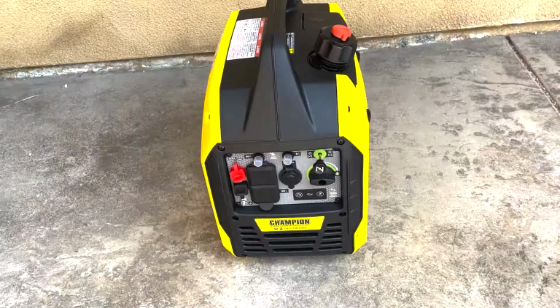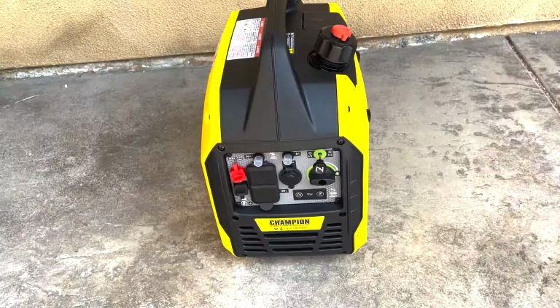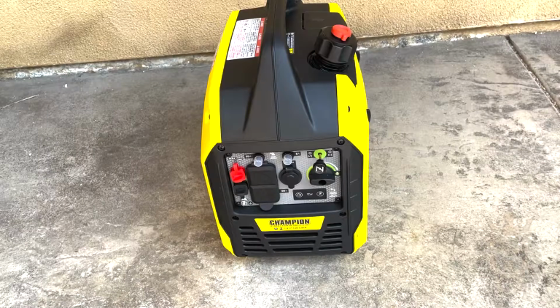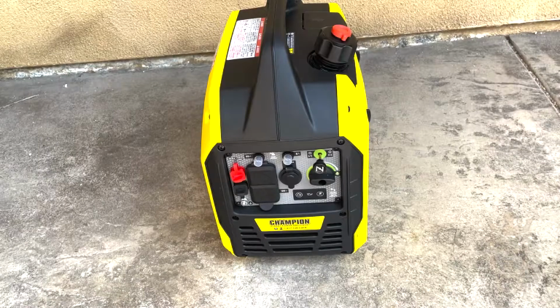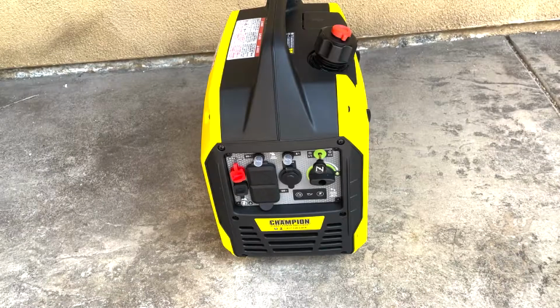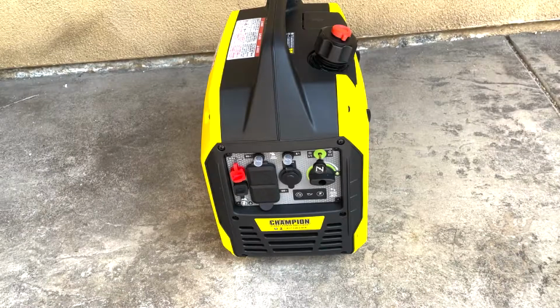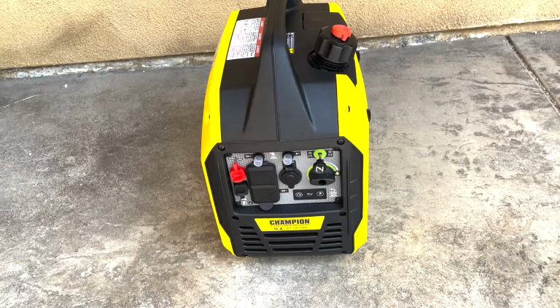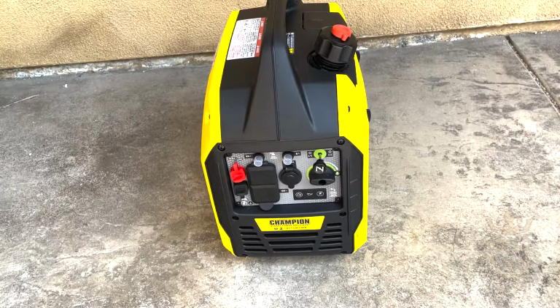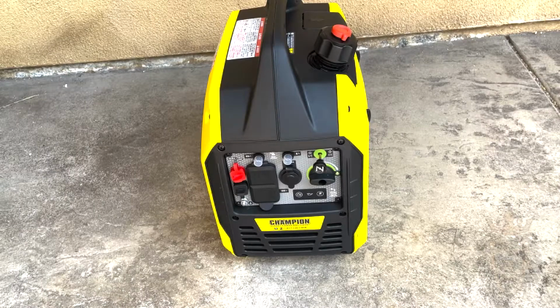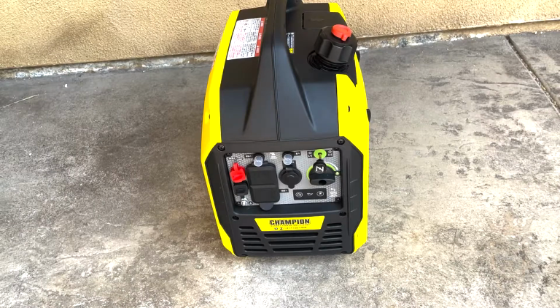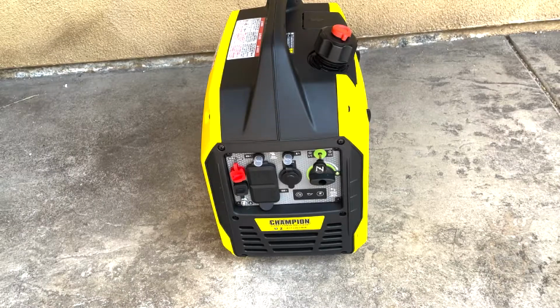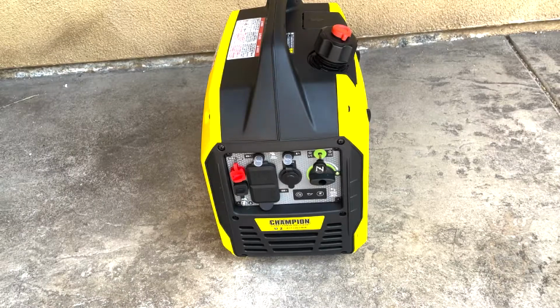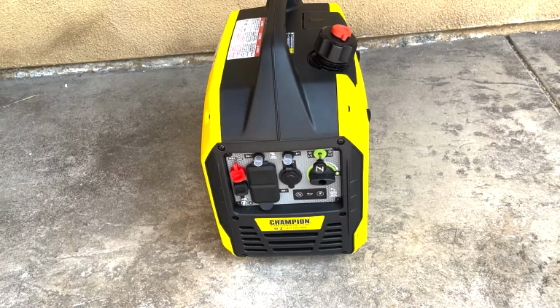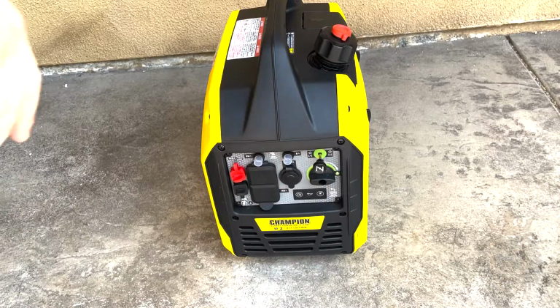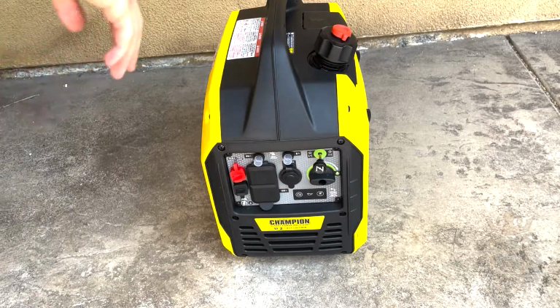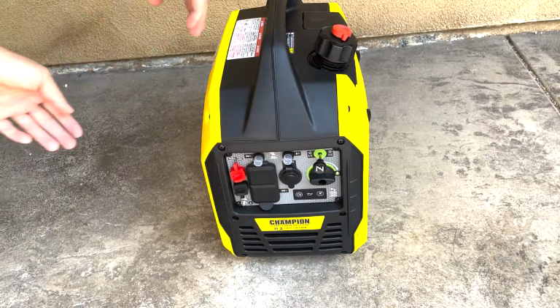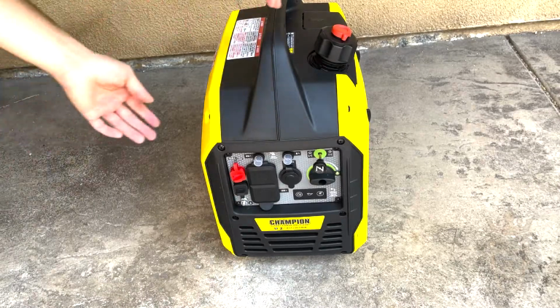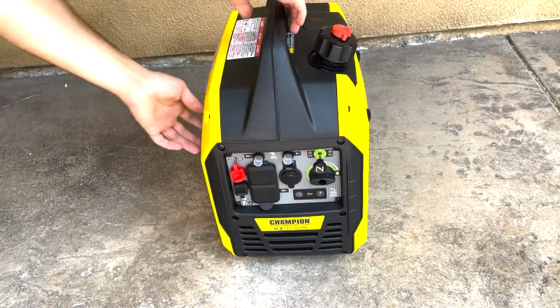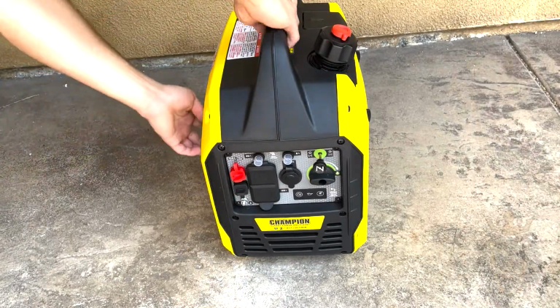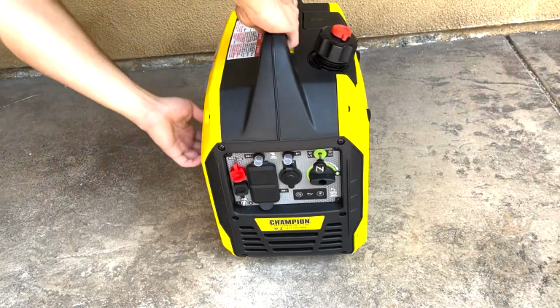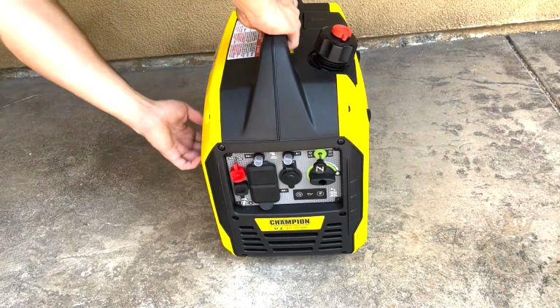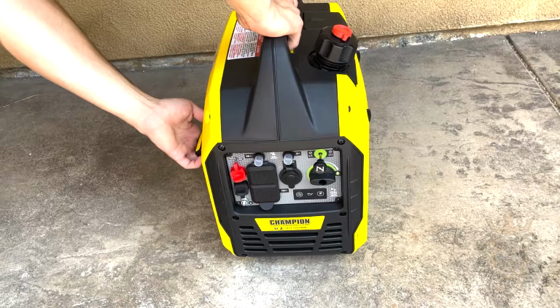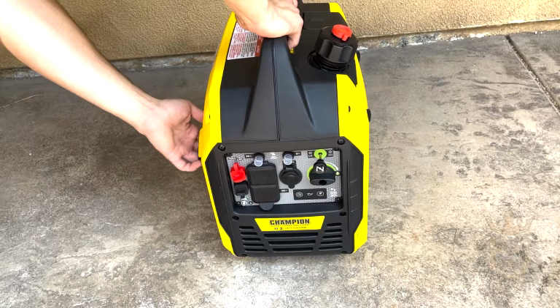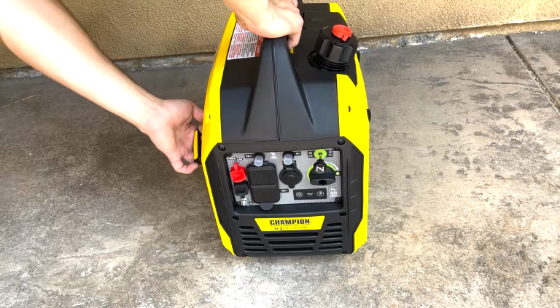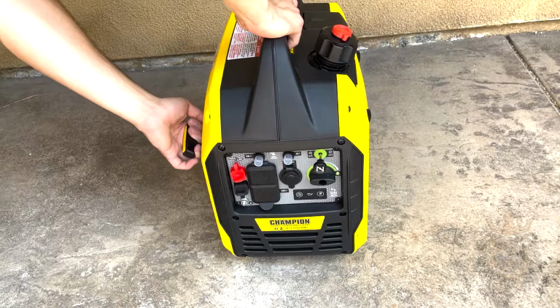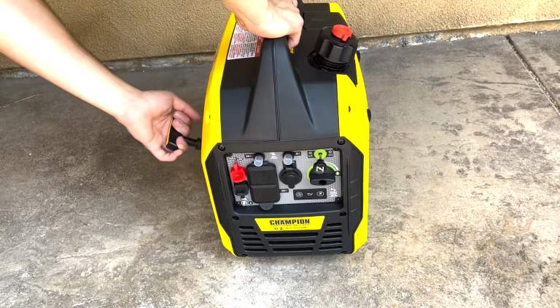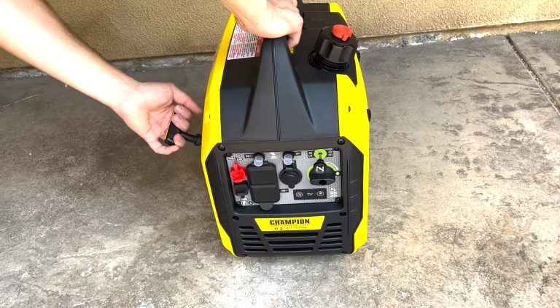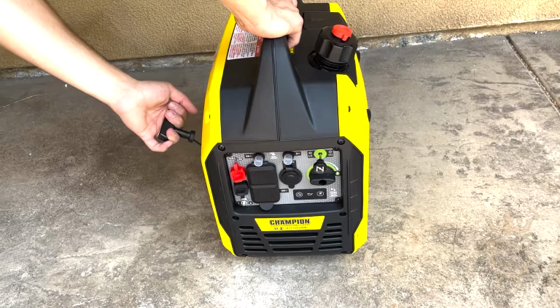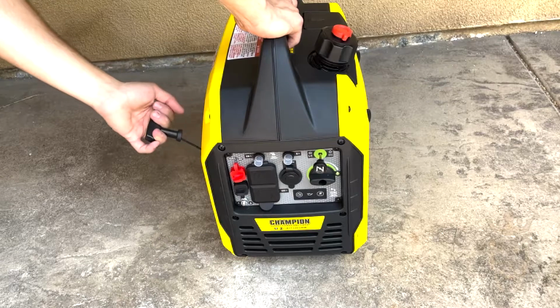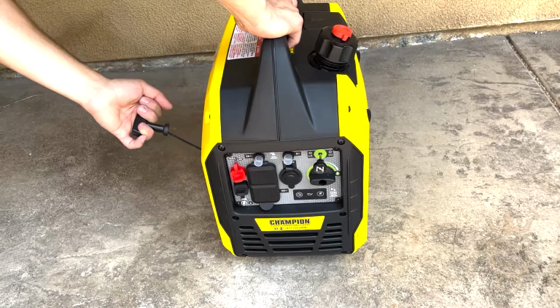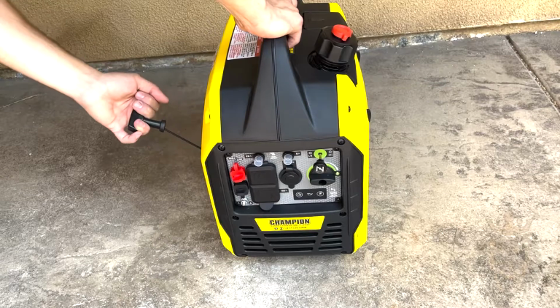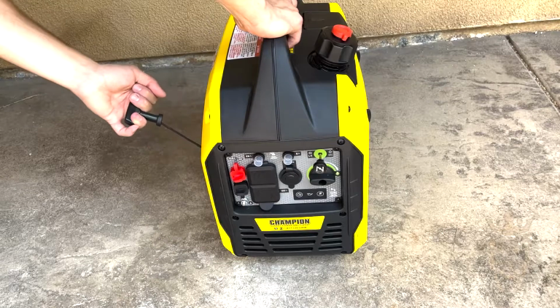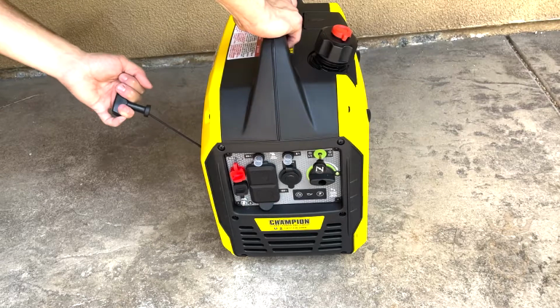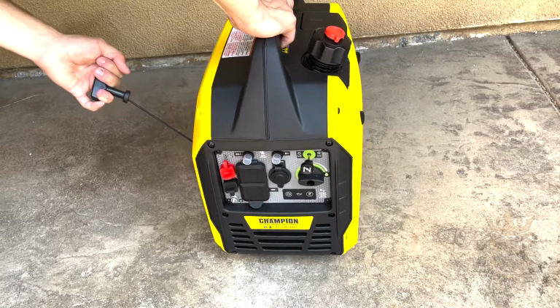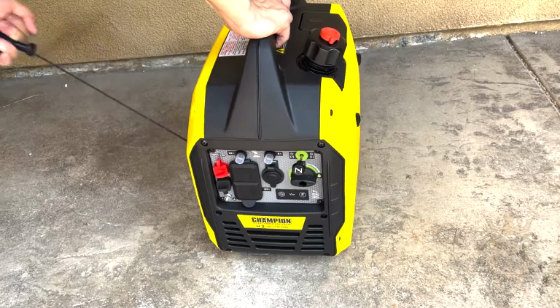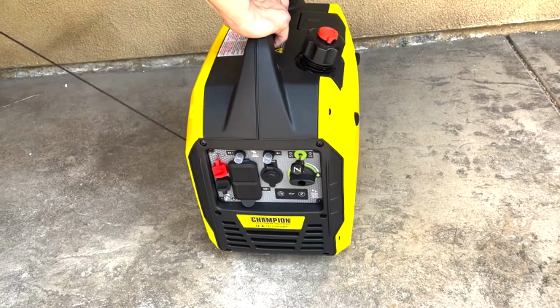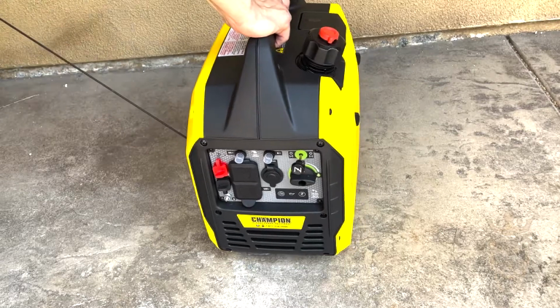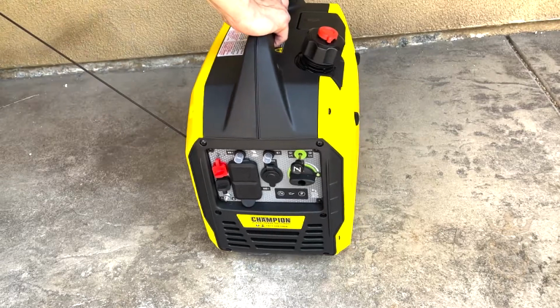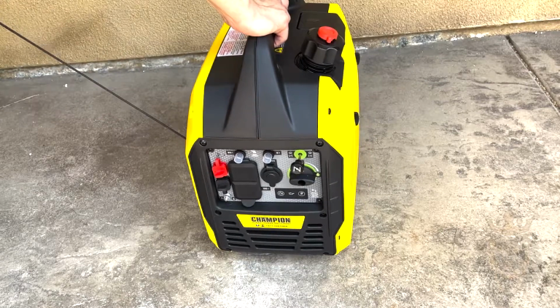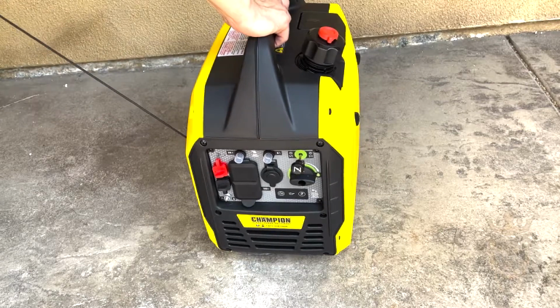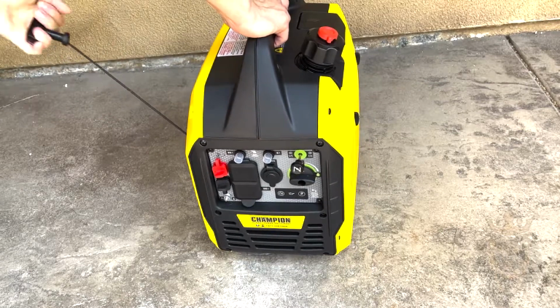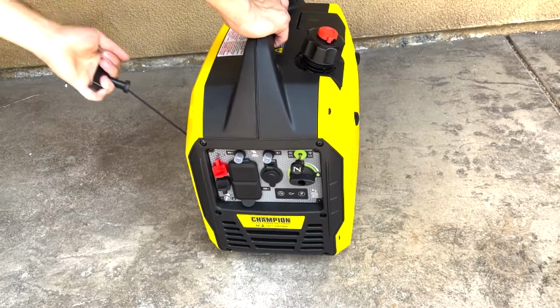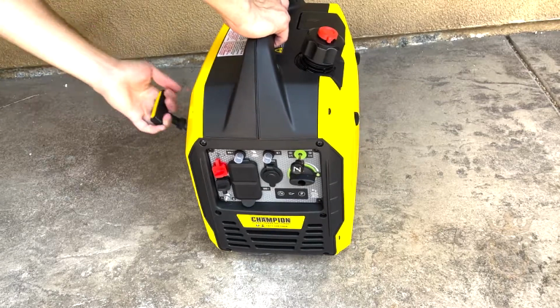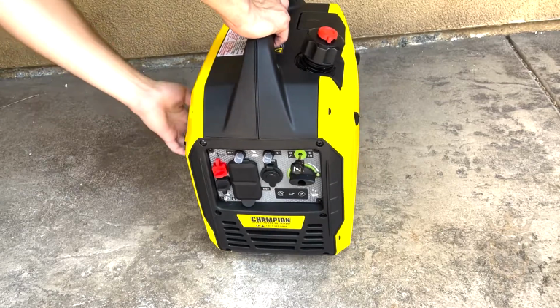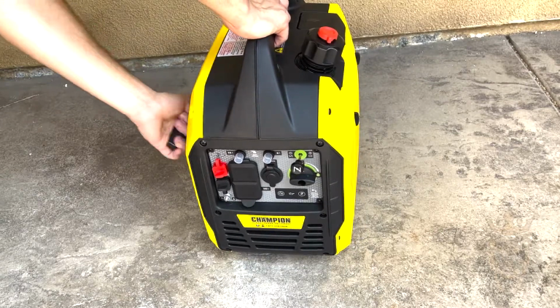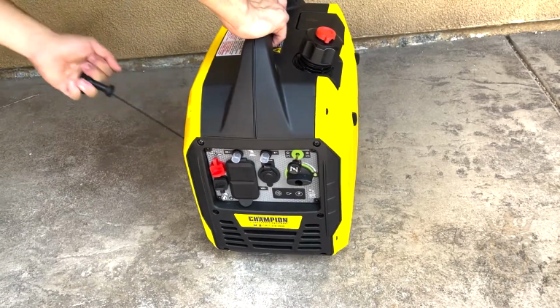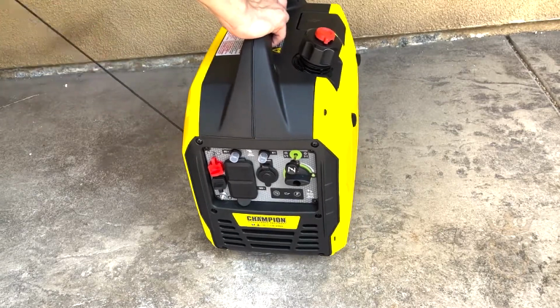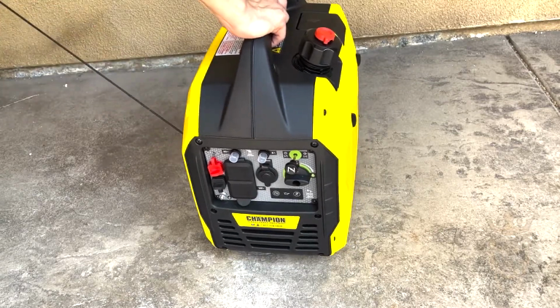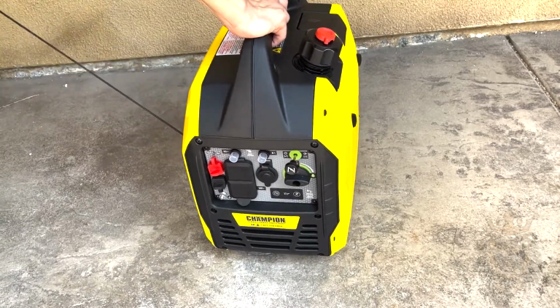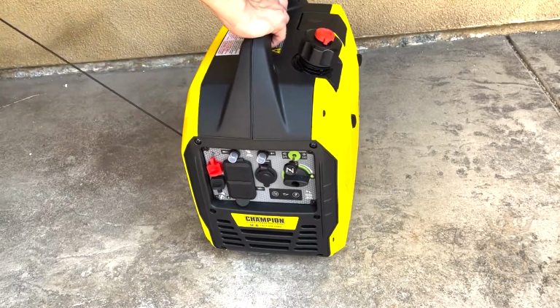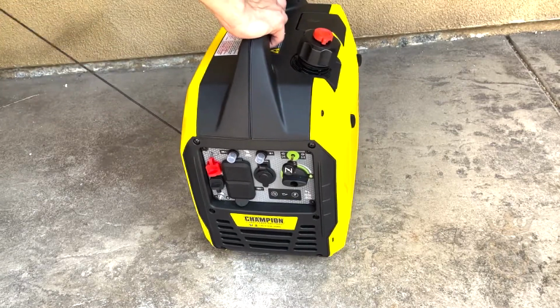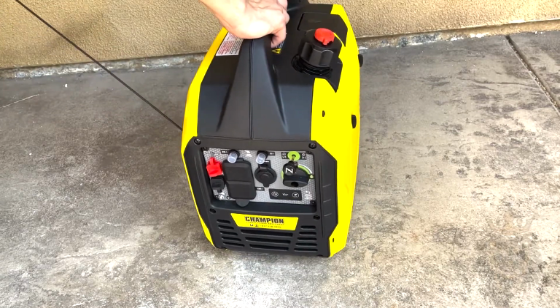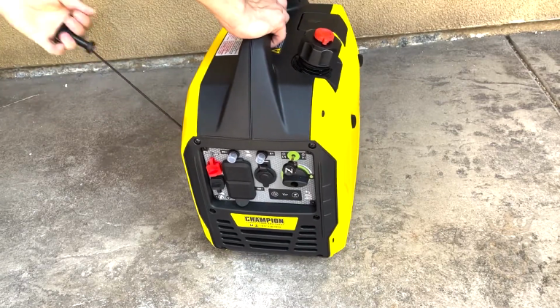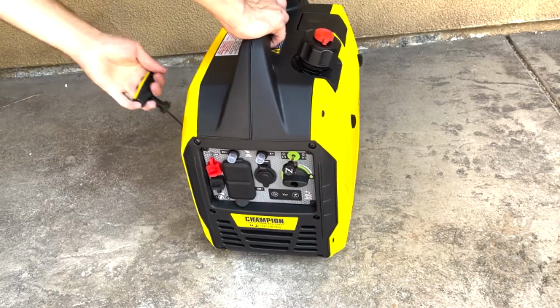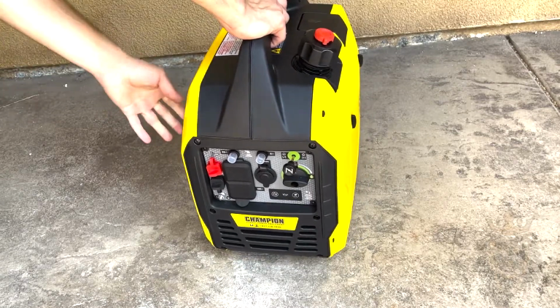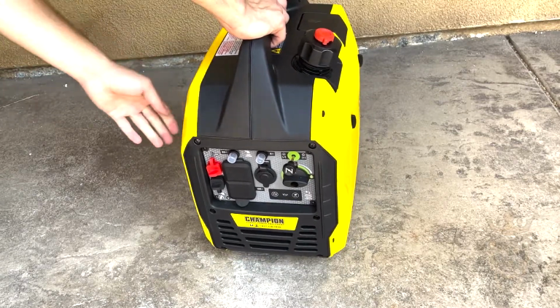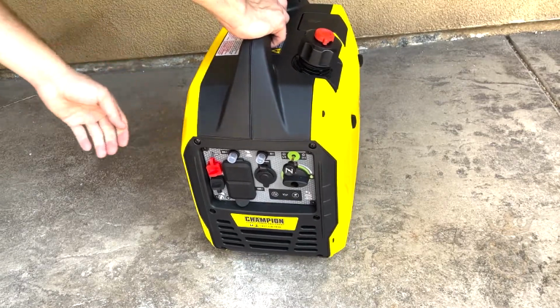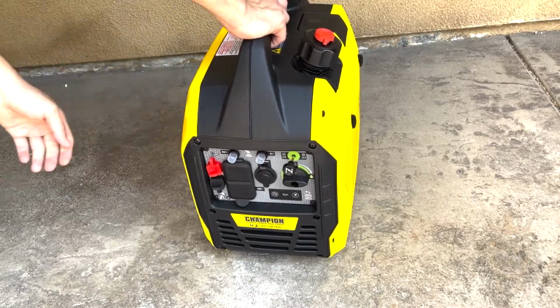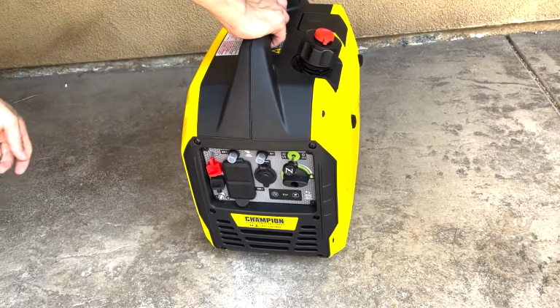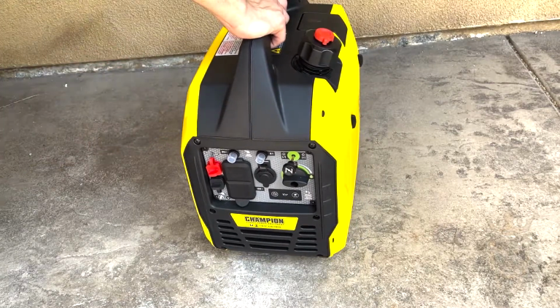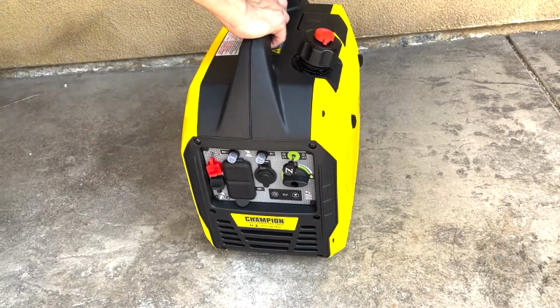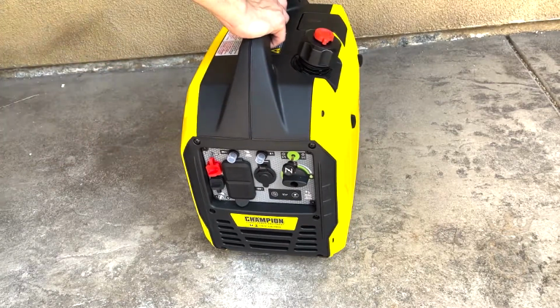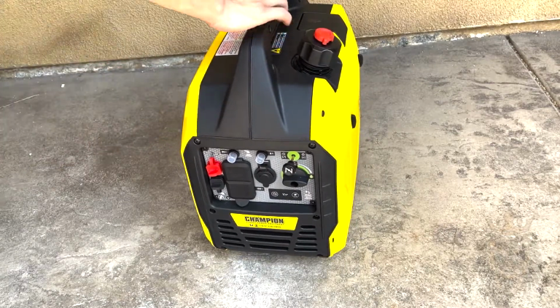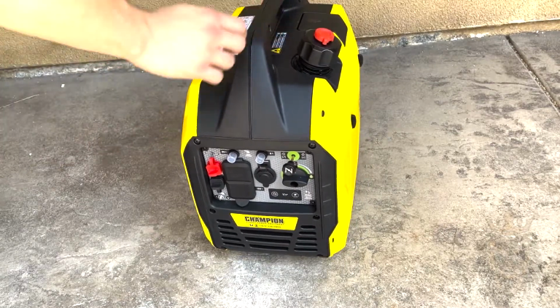Next, all that's left is to pull the recoil cord right here. It took me about two pulls, and now the generator is on.